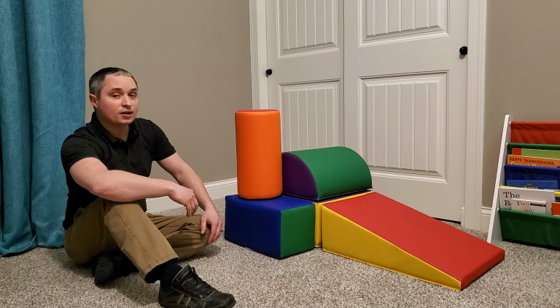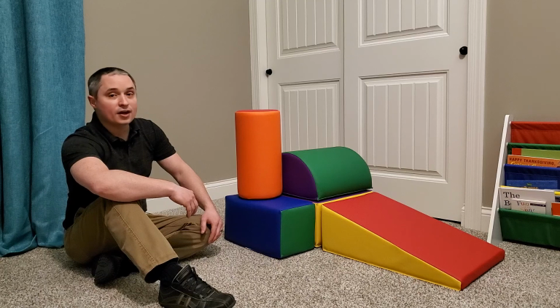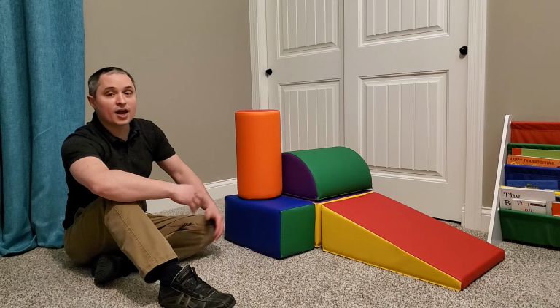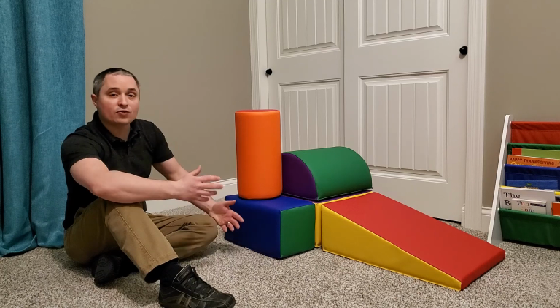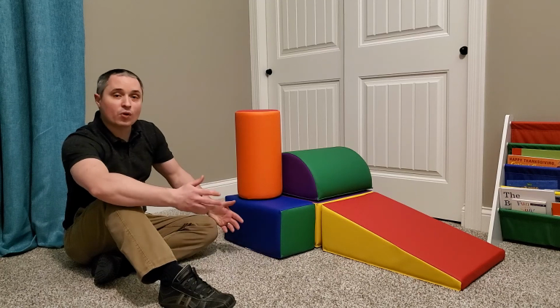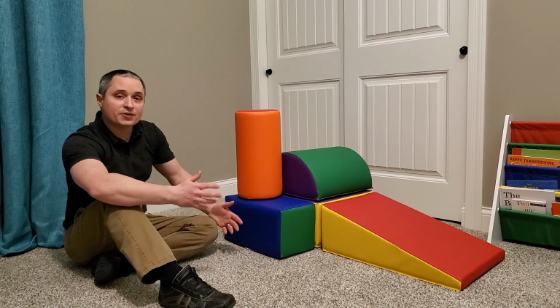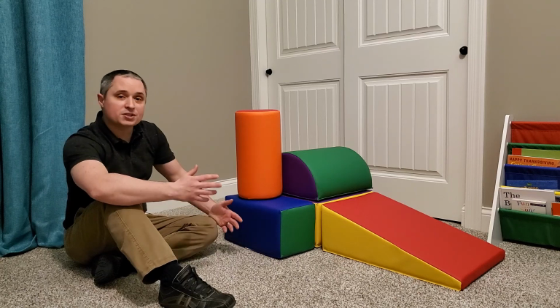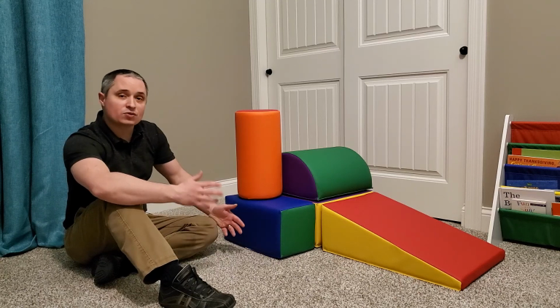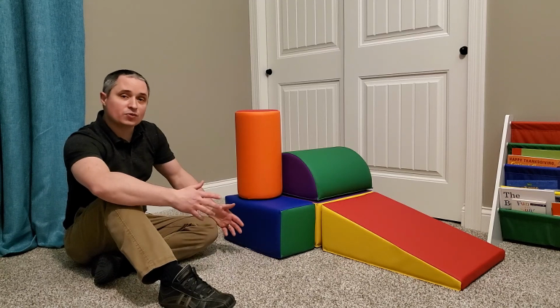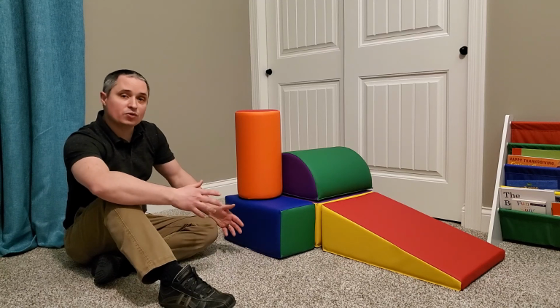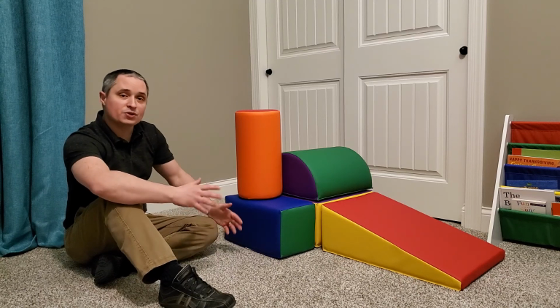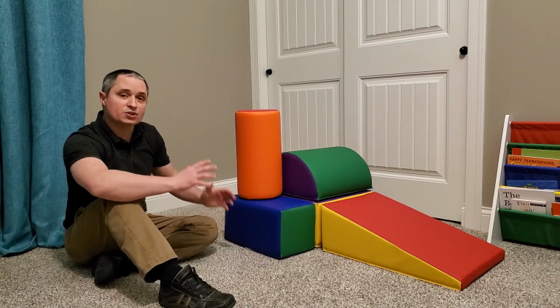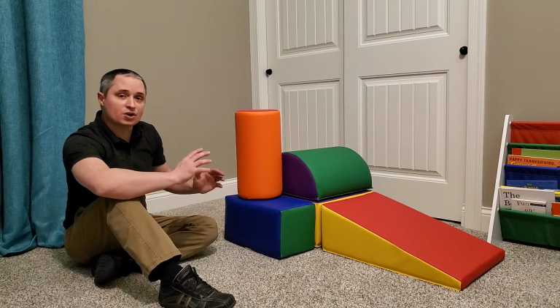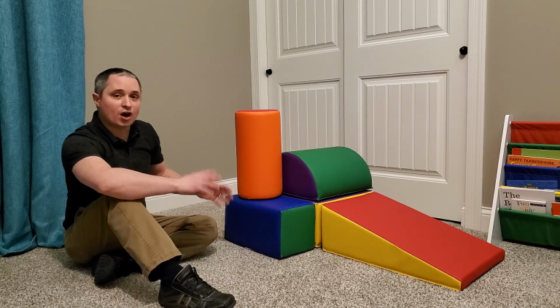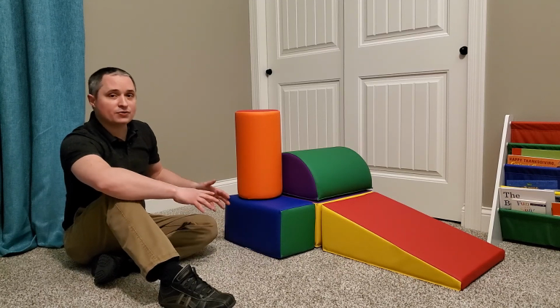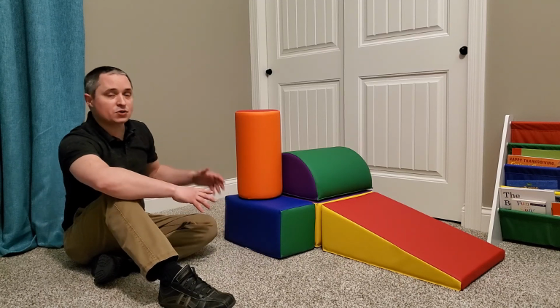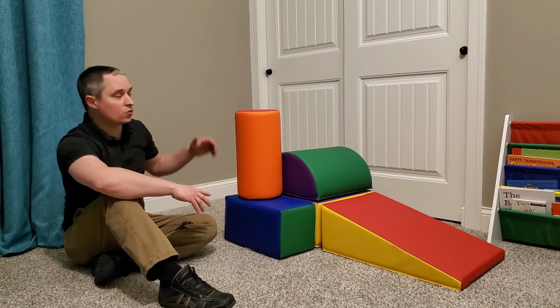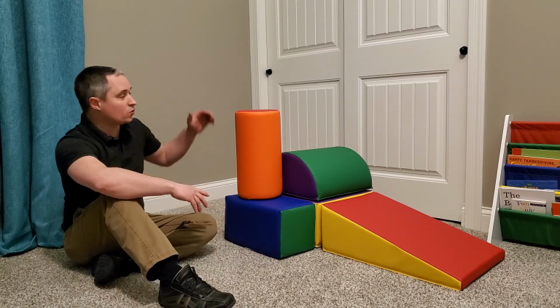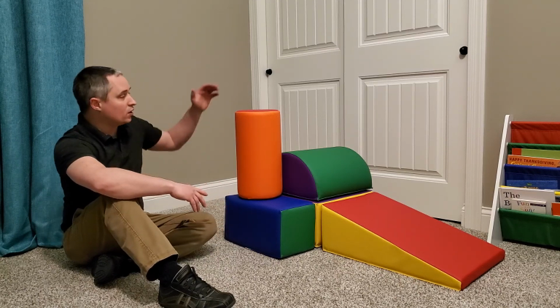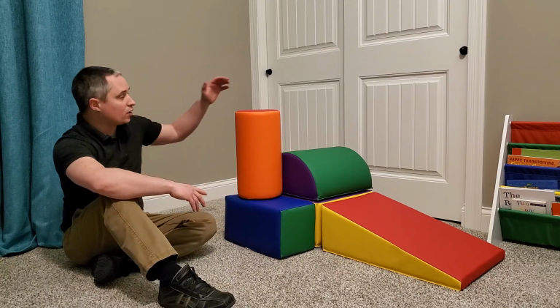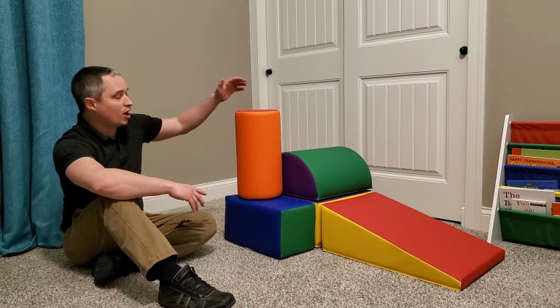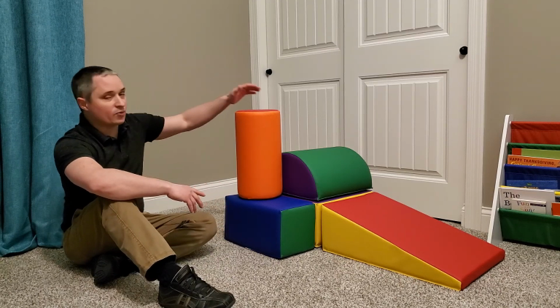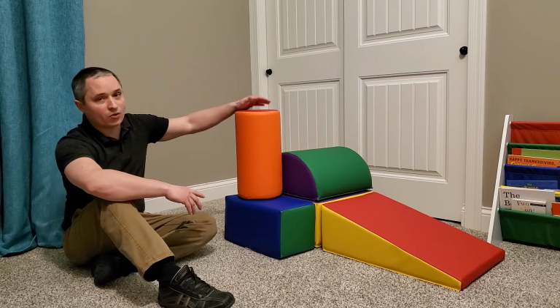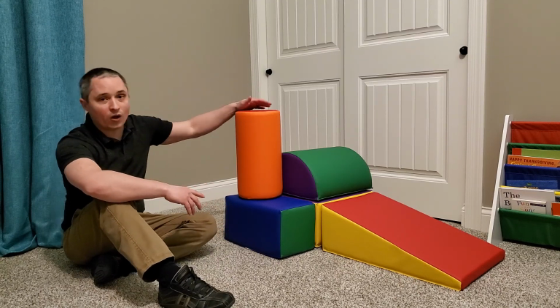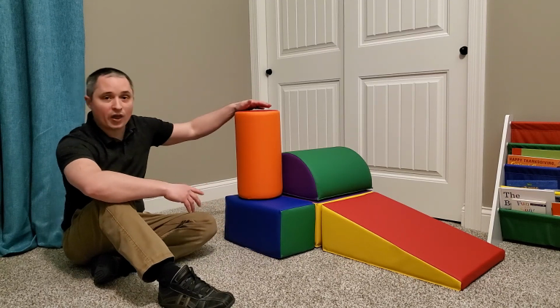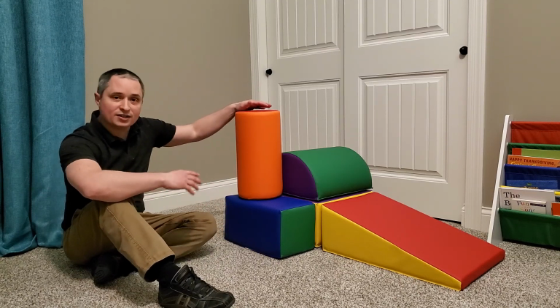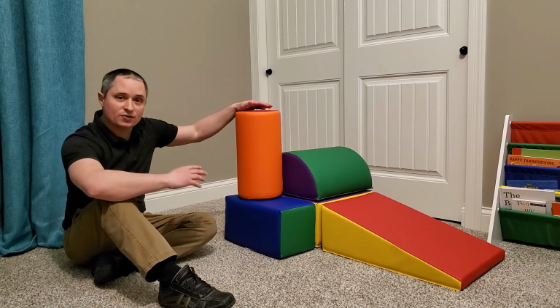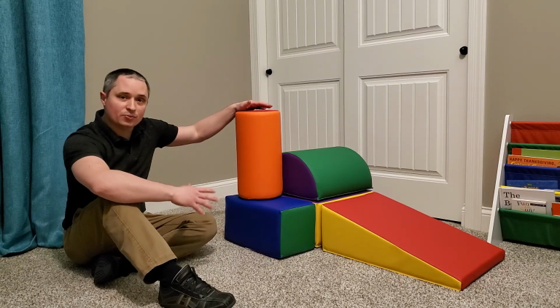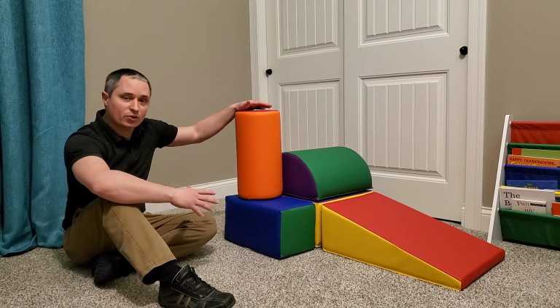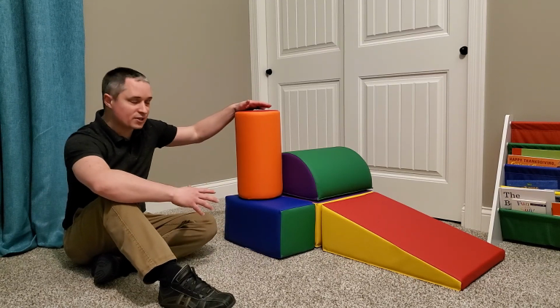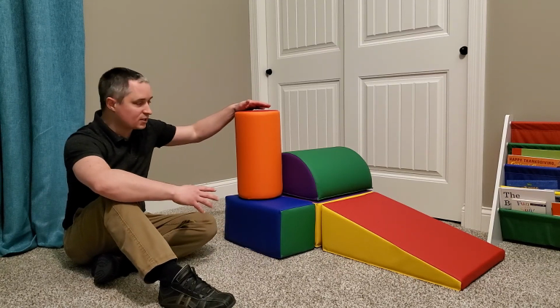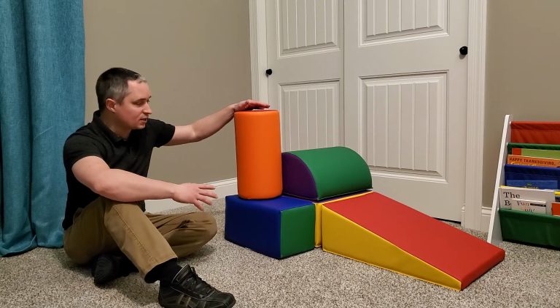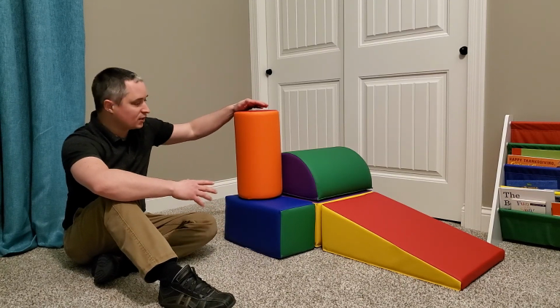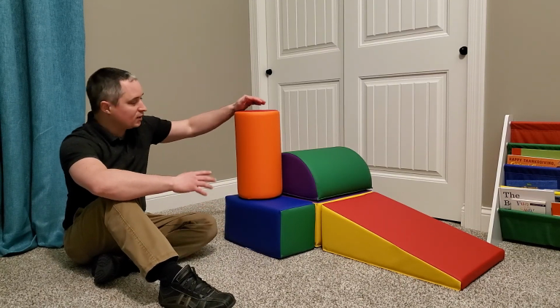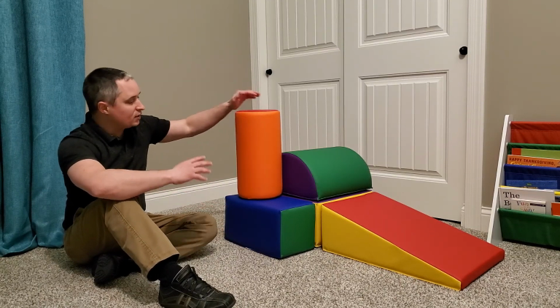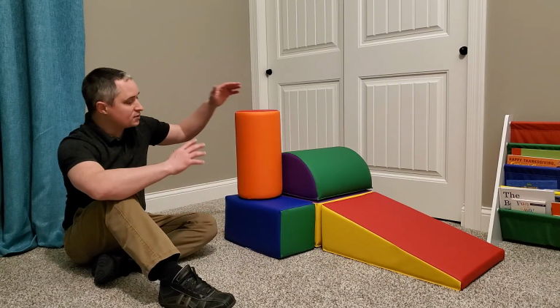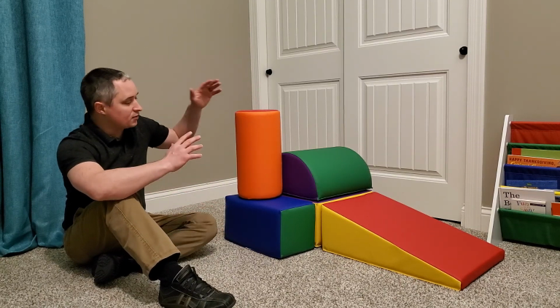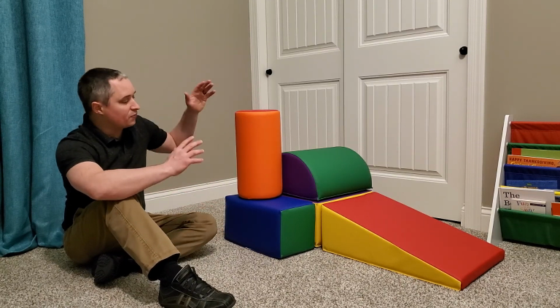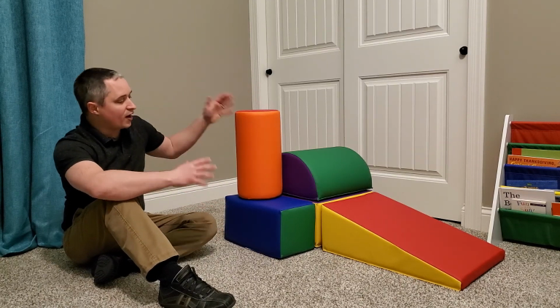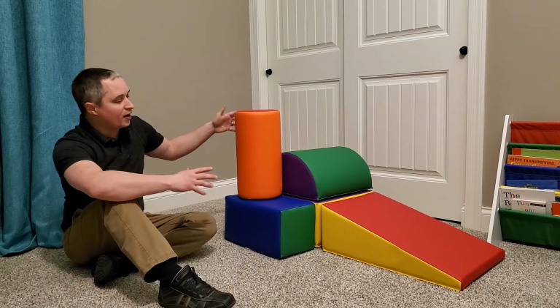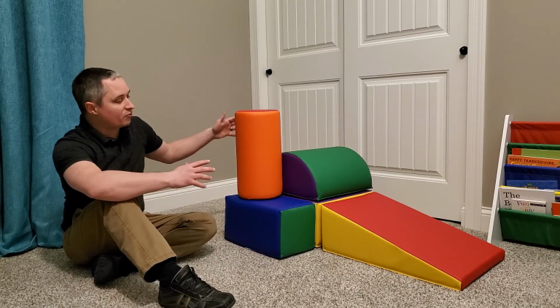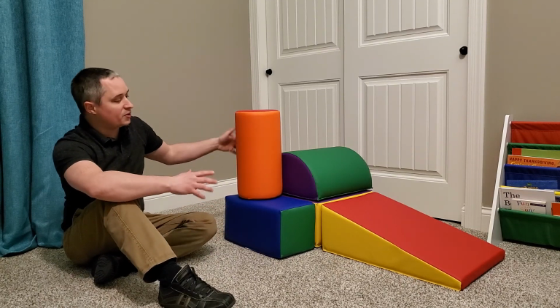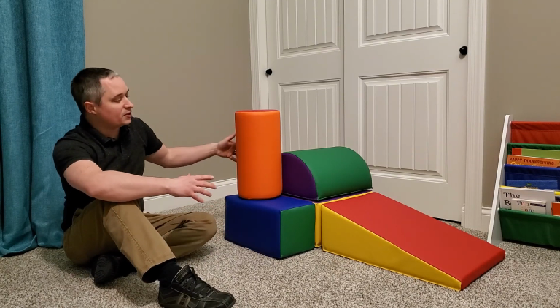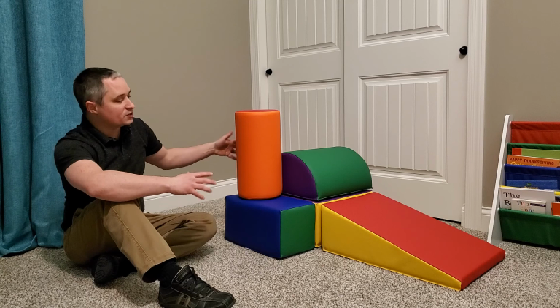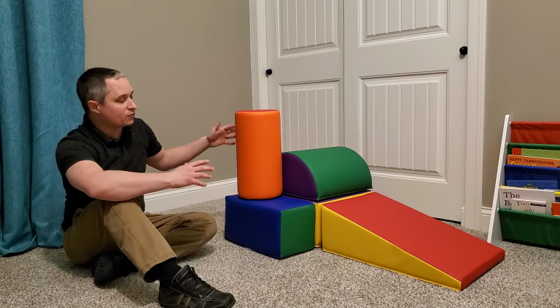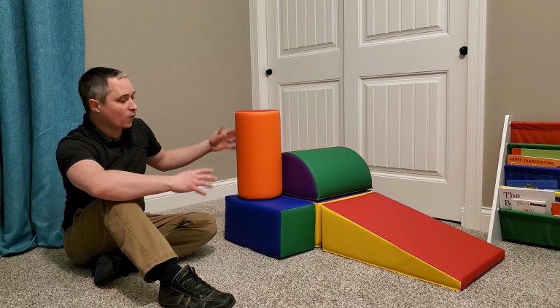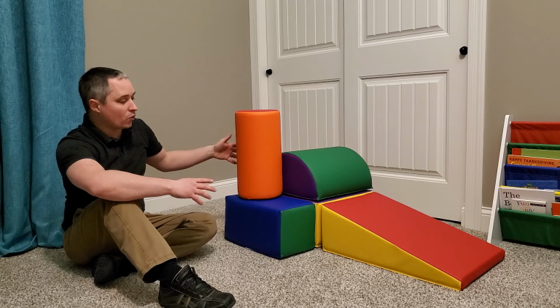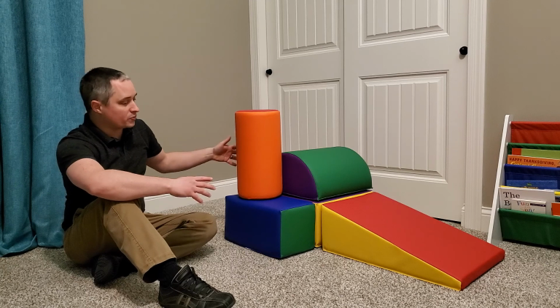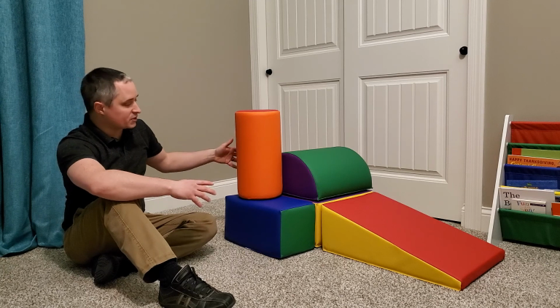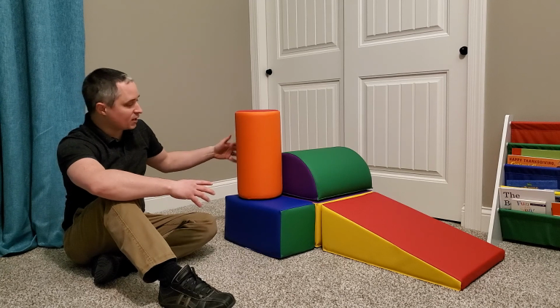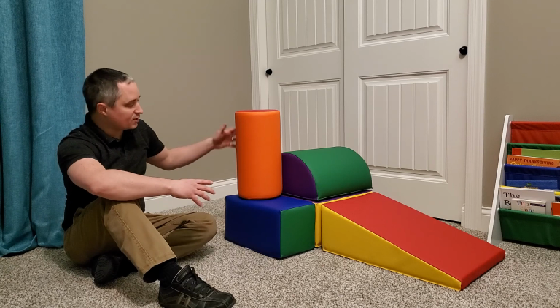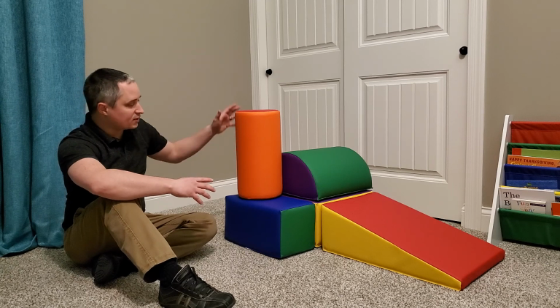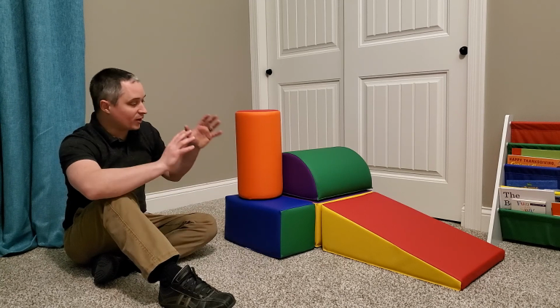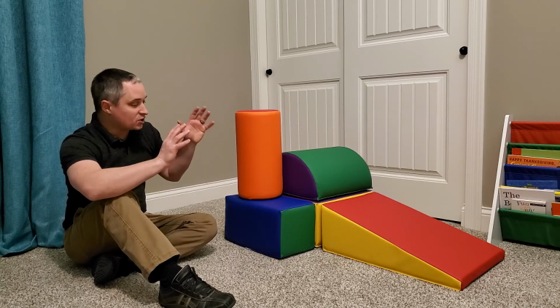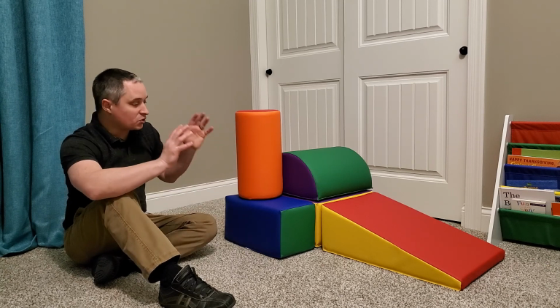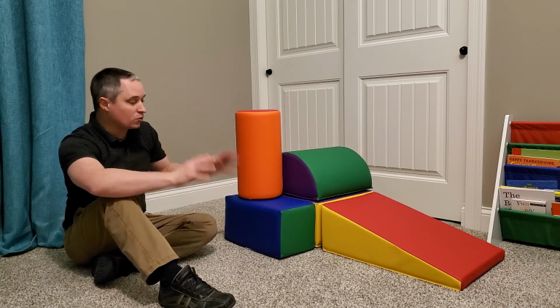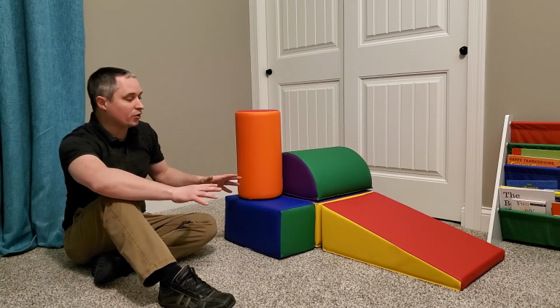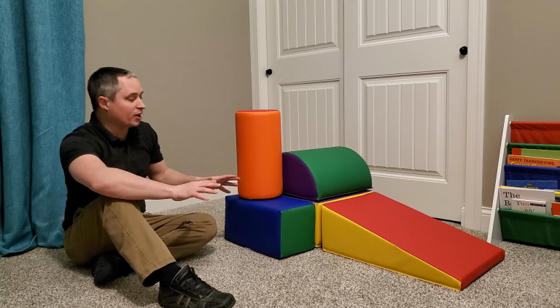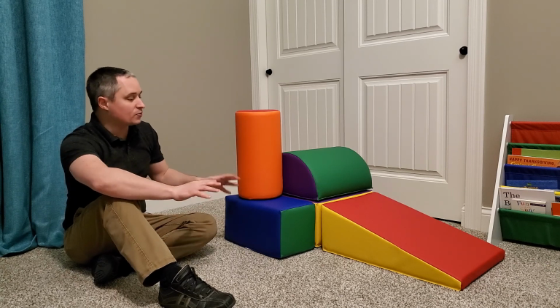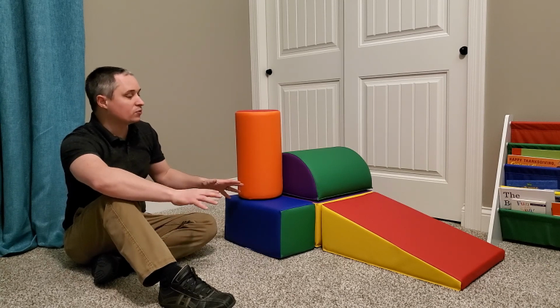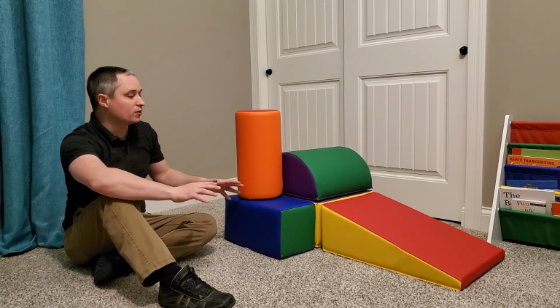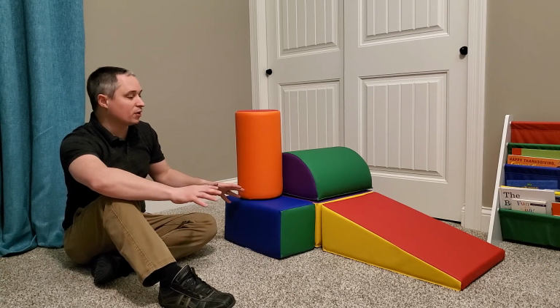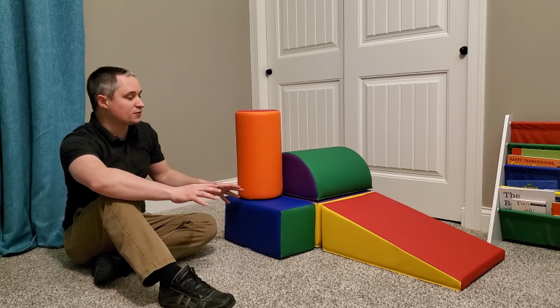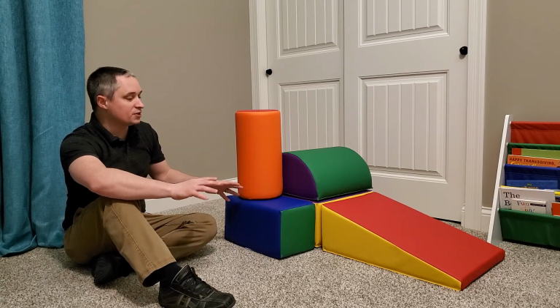Hey everyone, this is a review of the SoftZone Climb and Crawl Activity Play Set. It is a five-piece foam set. My two-year-old absolutely loves these.